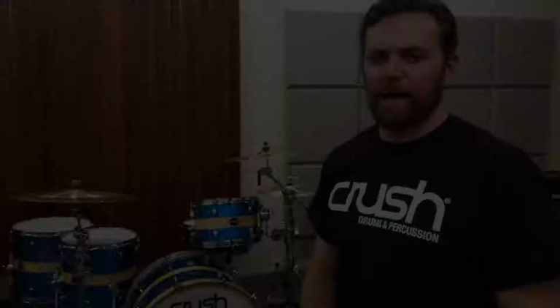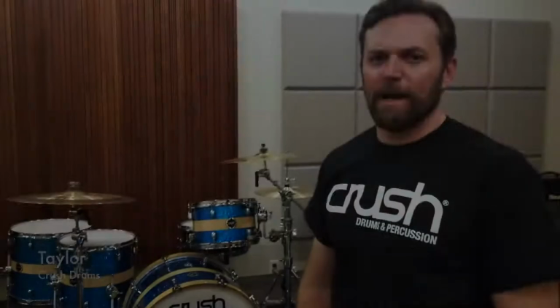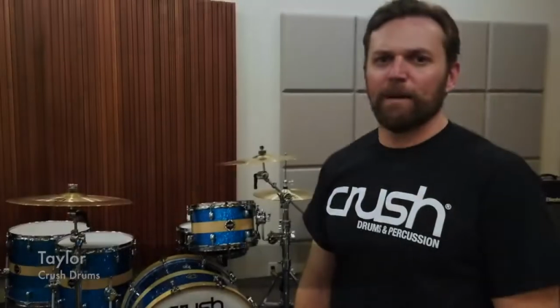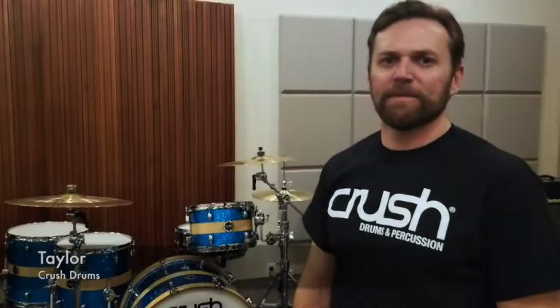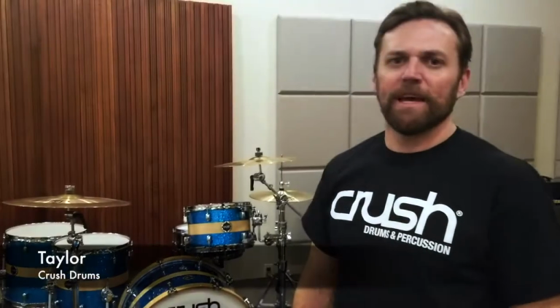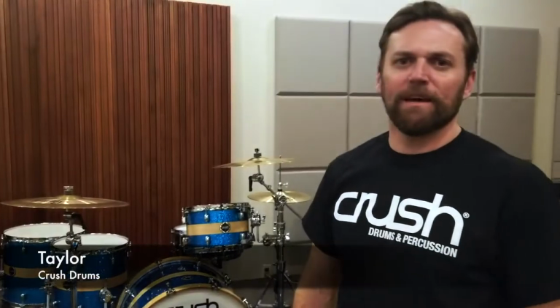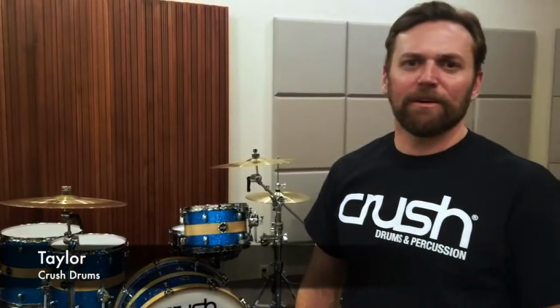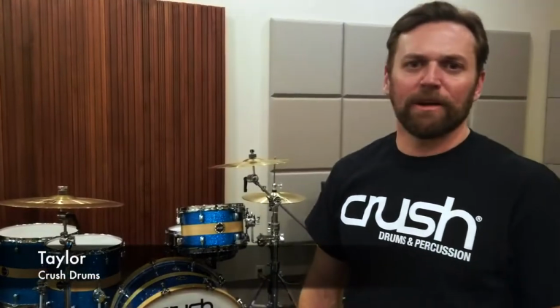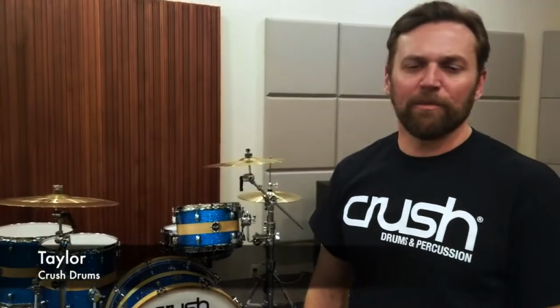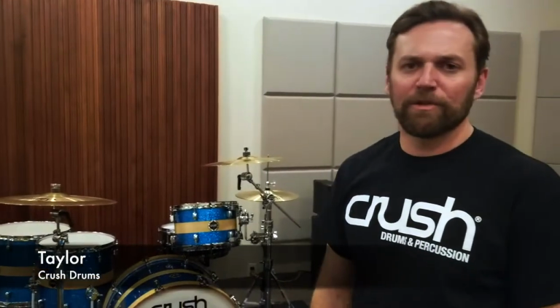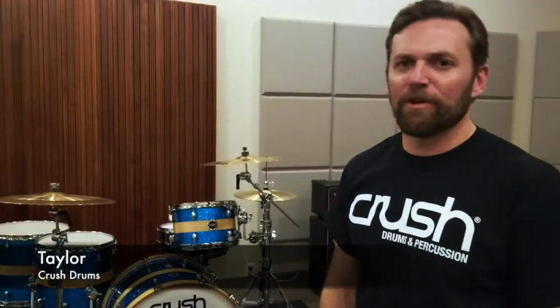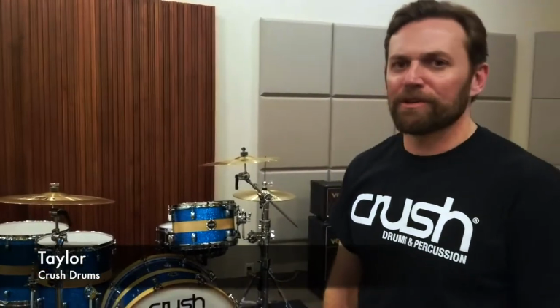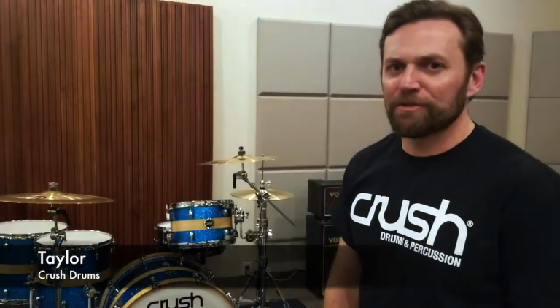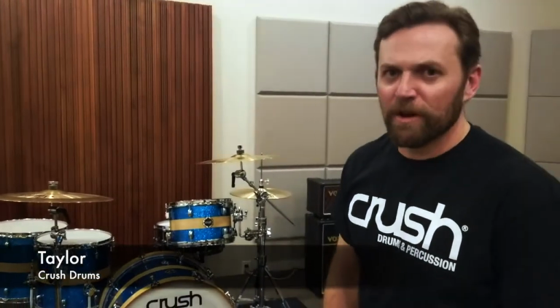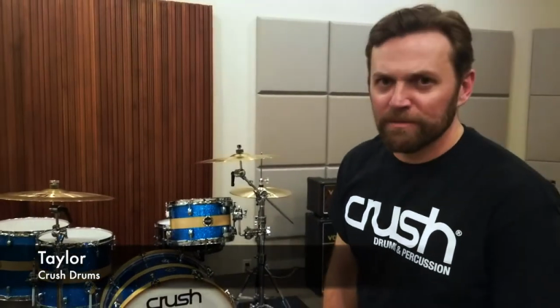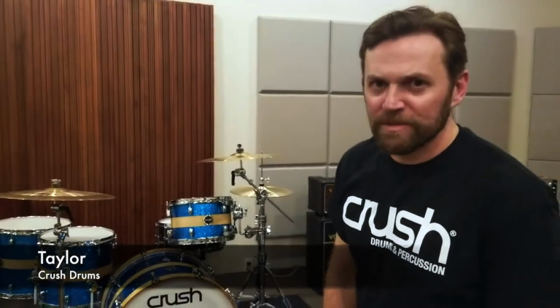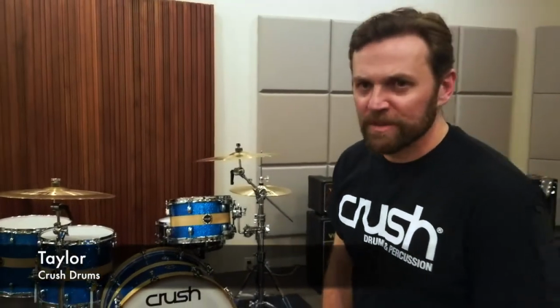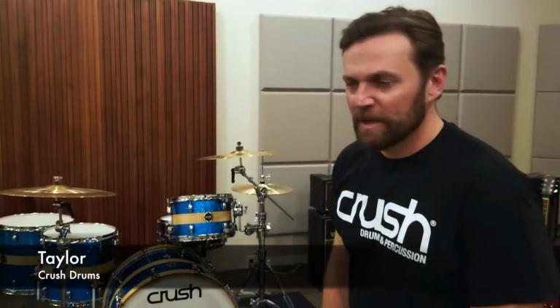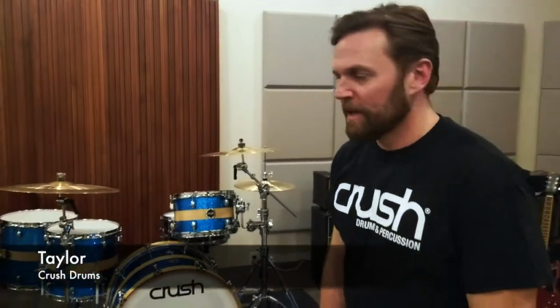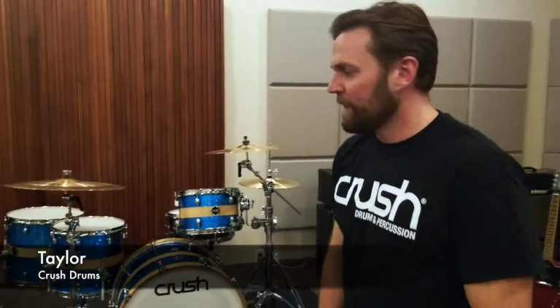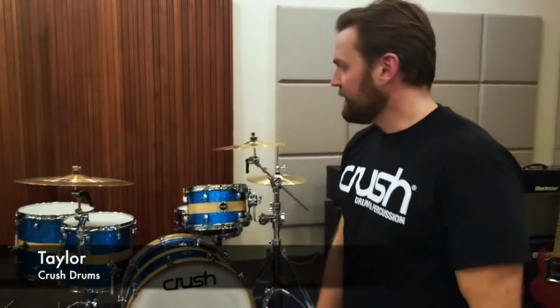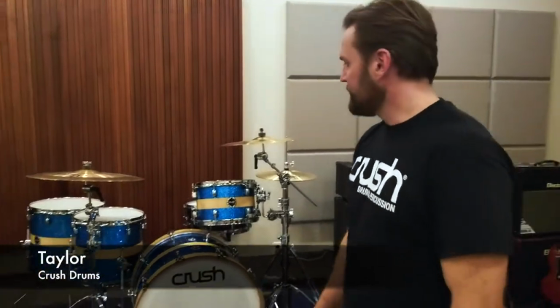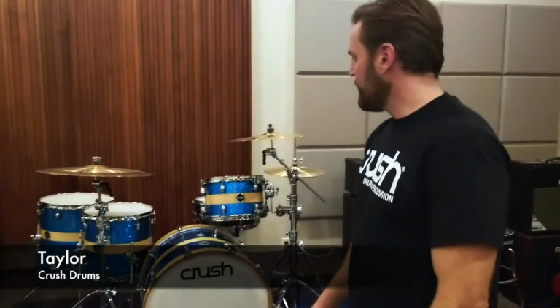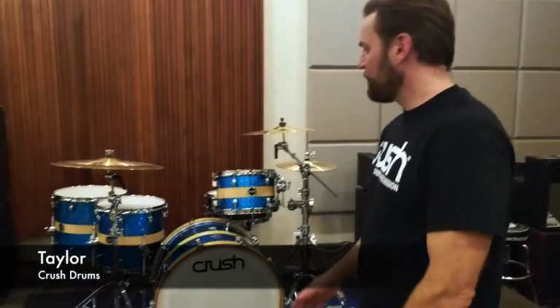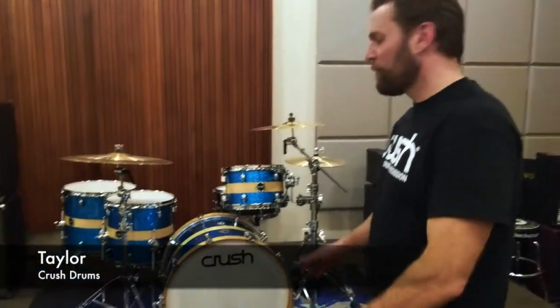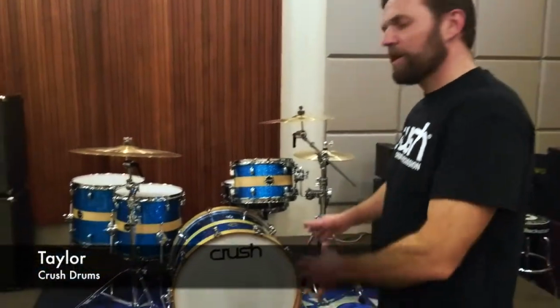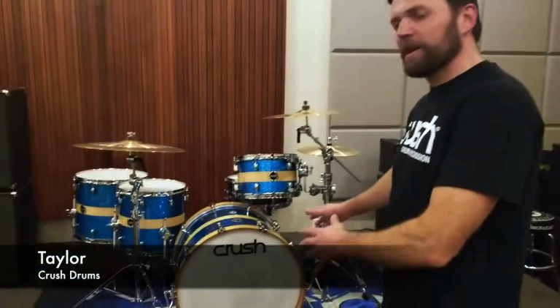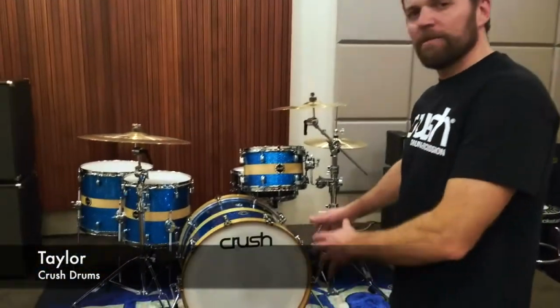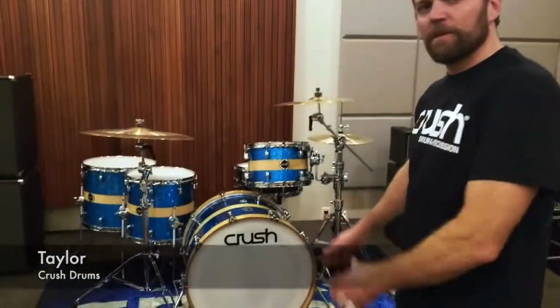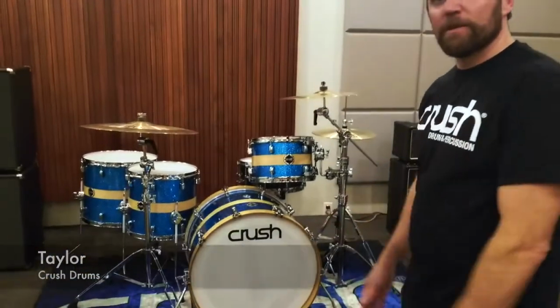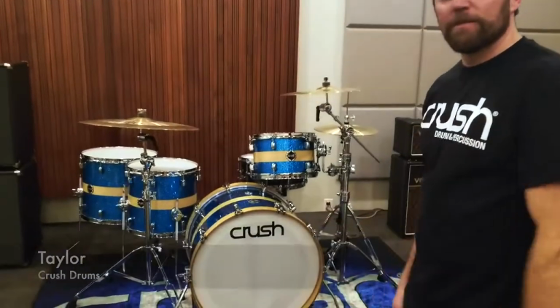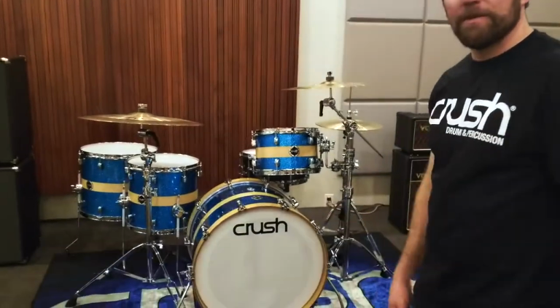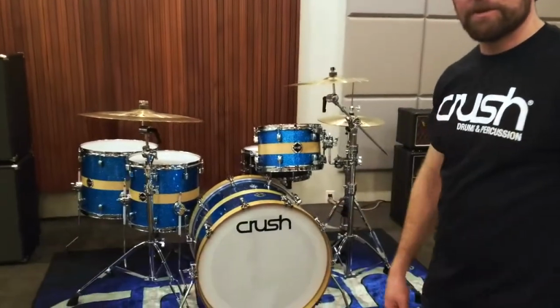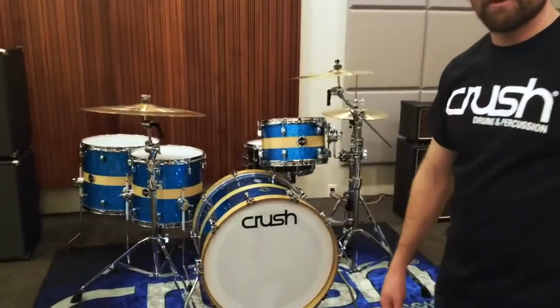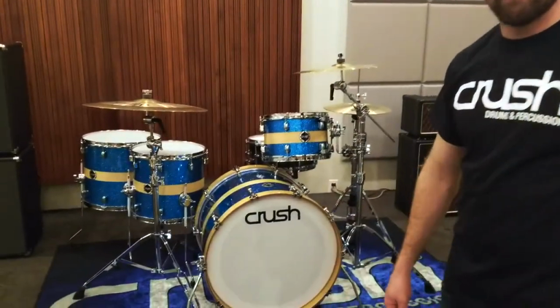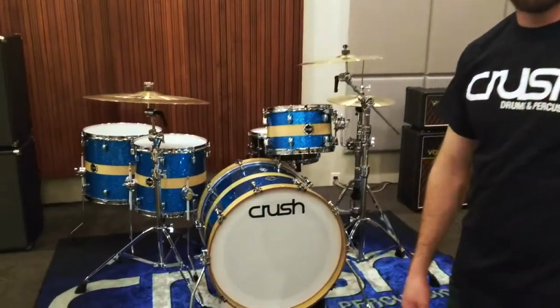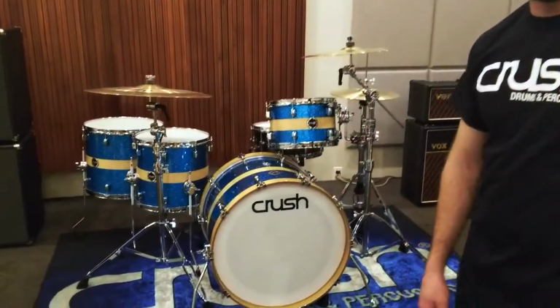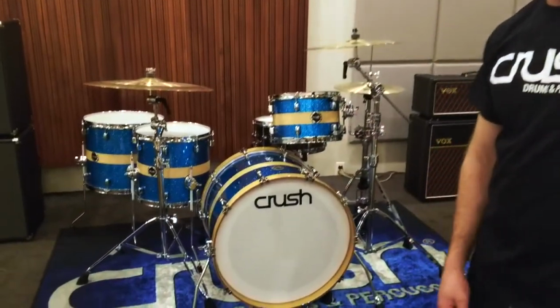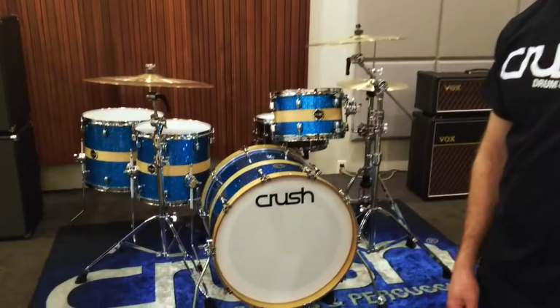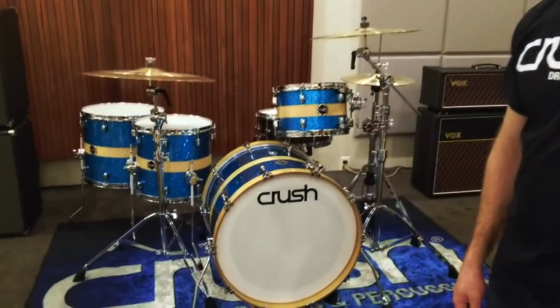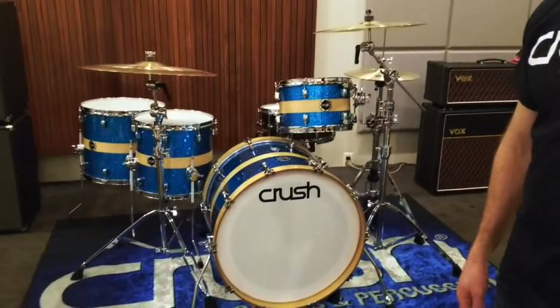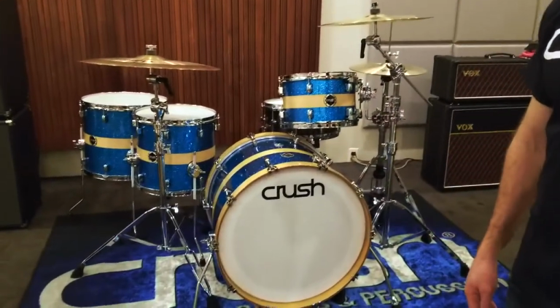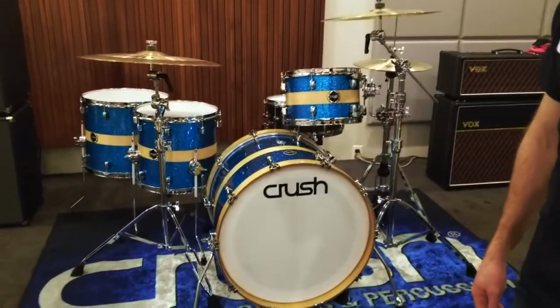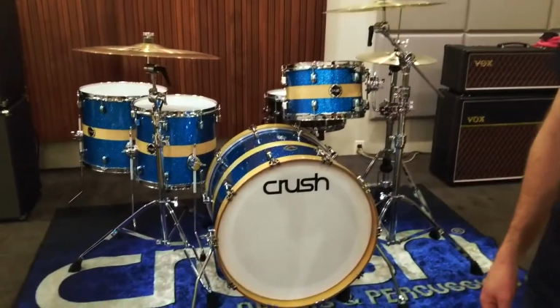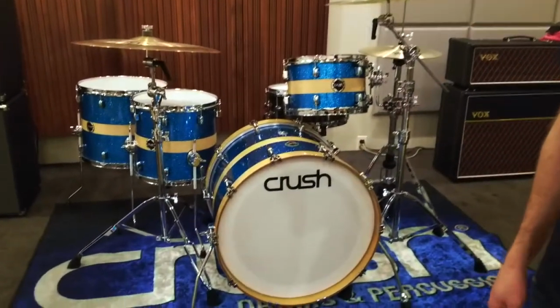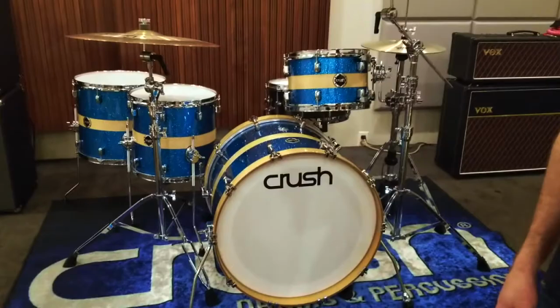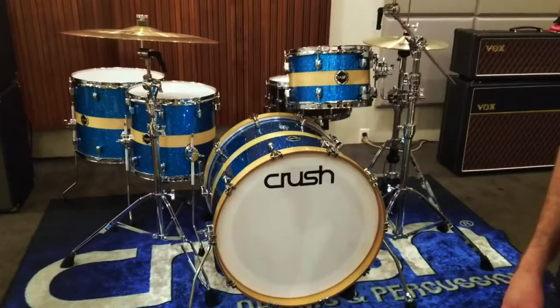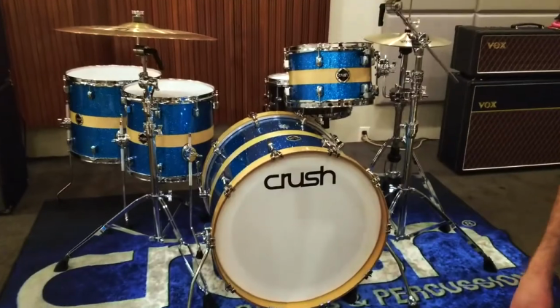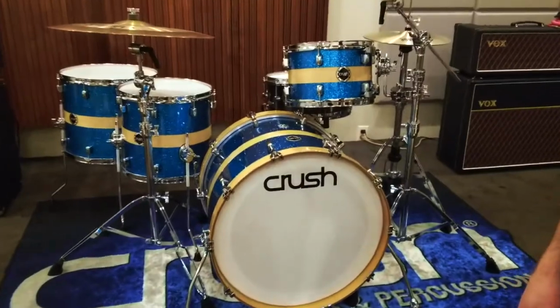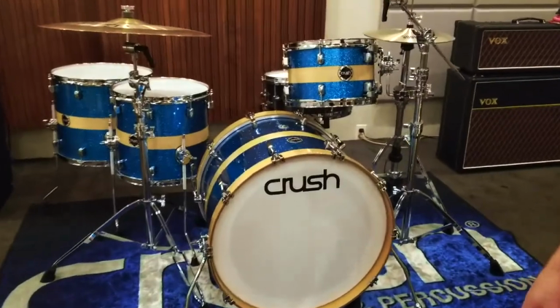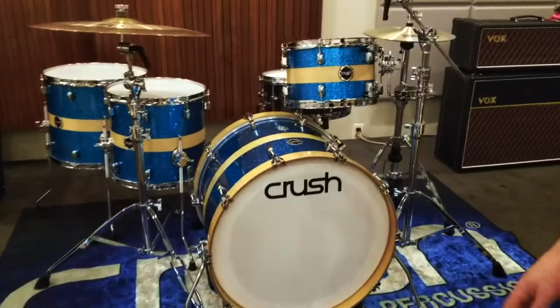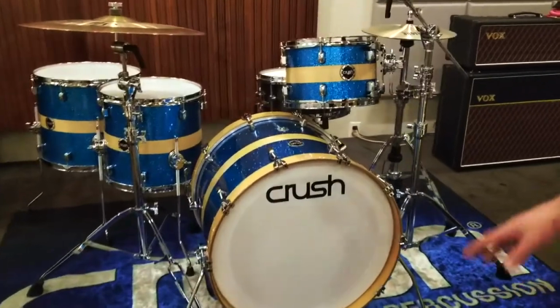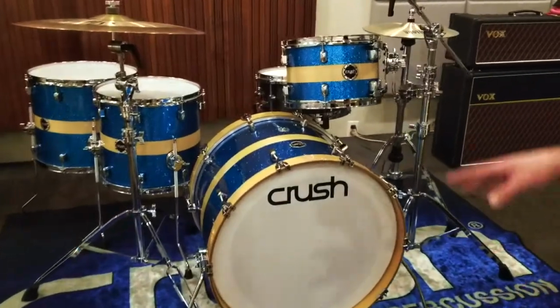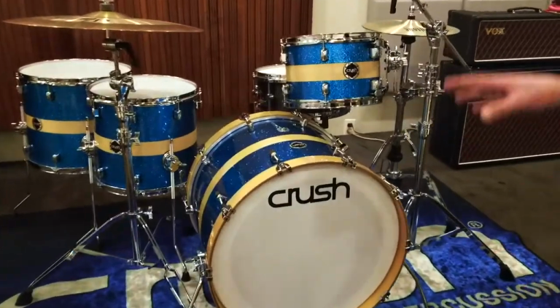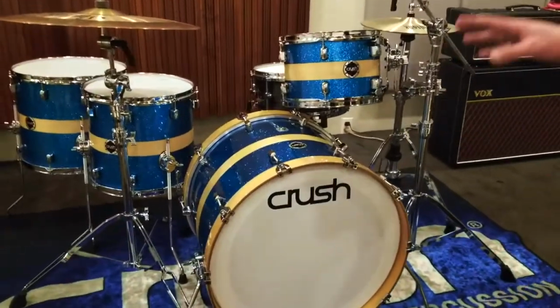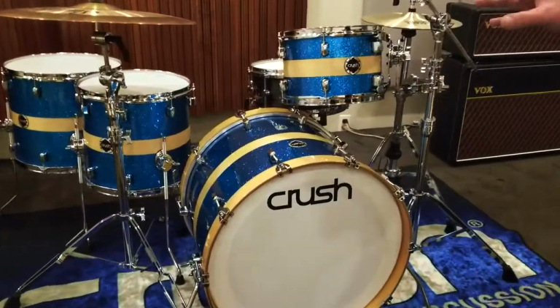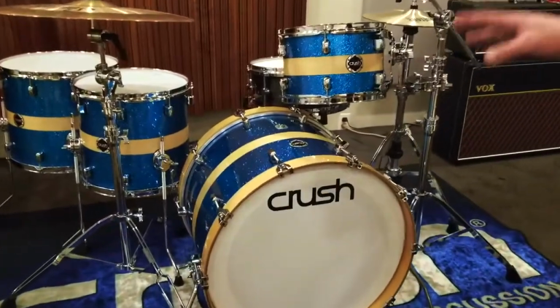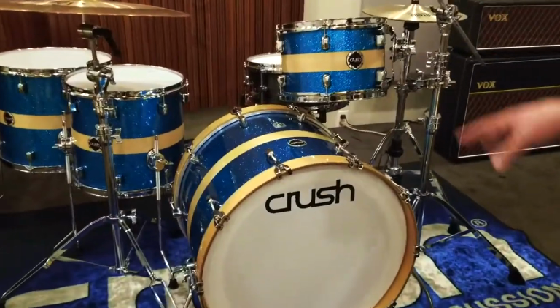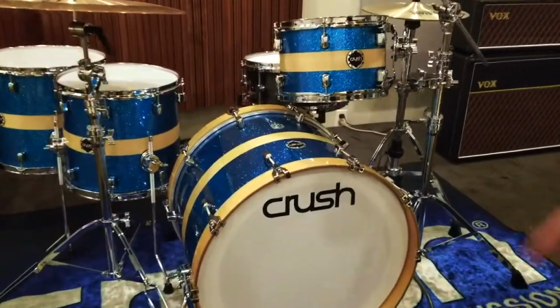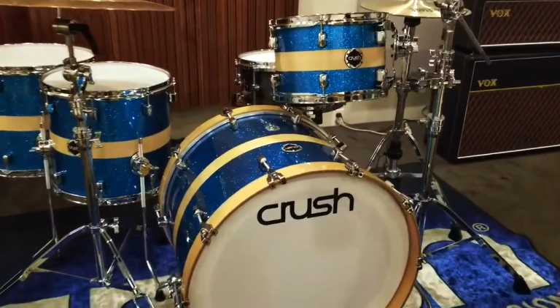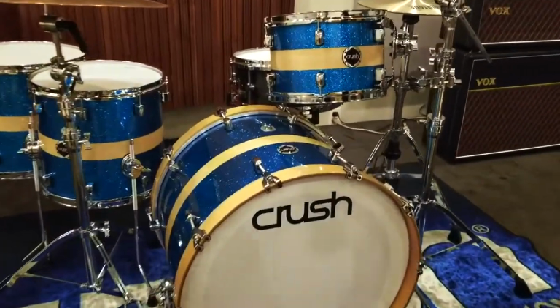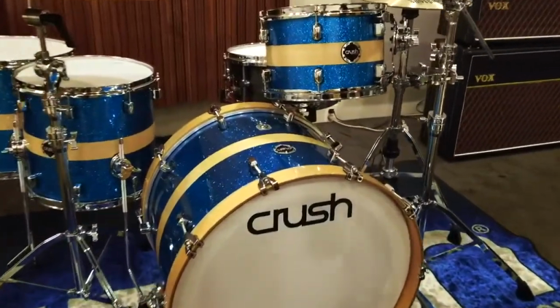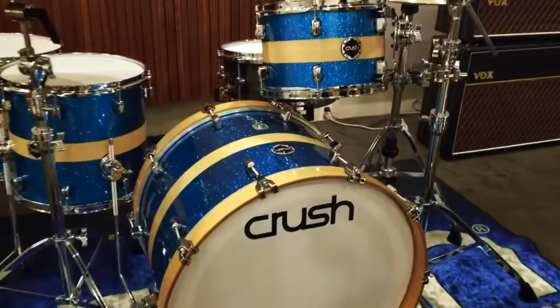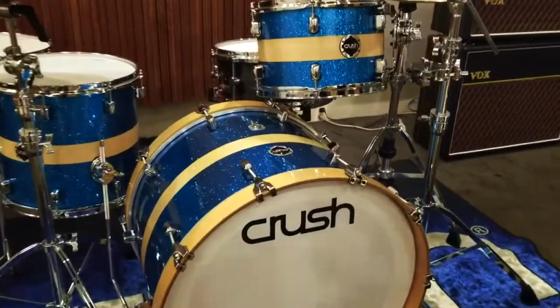Hi, I'm Taylor, and I'm with Crush Drums. Today we wanted to give you a little feature overview on the newest Crush kit, the Sublime Birch Series.